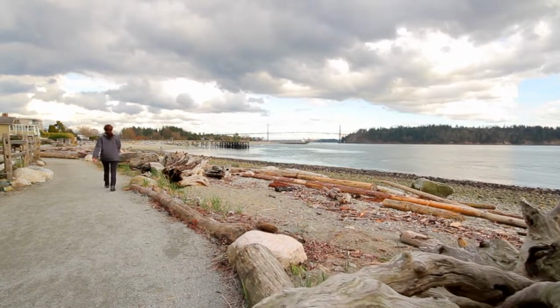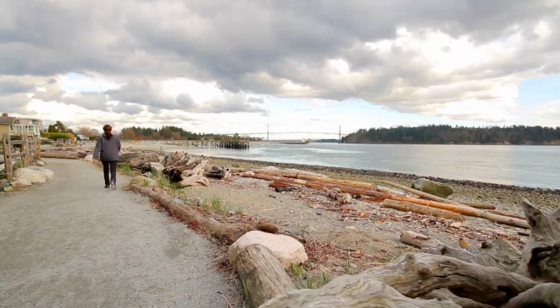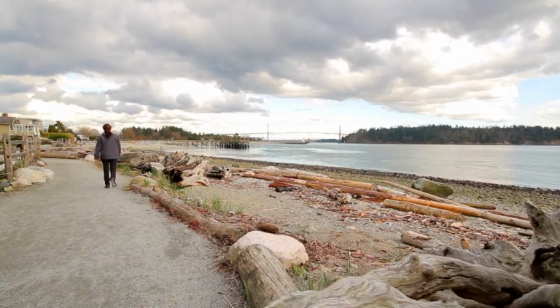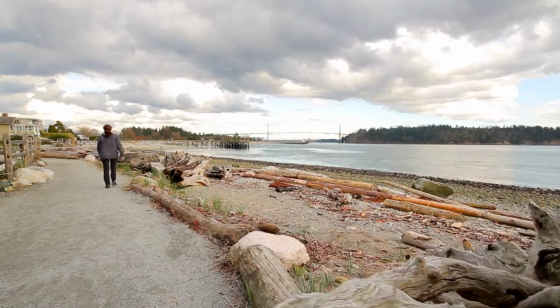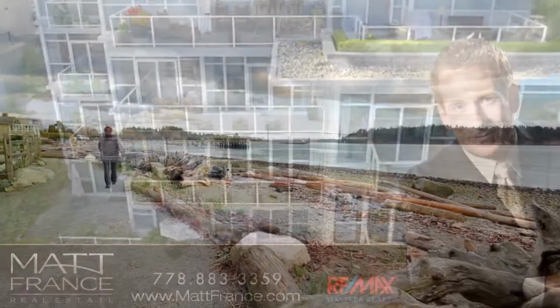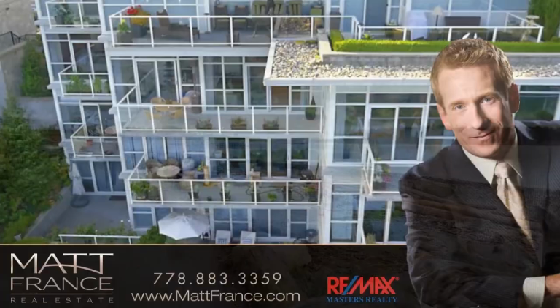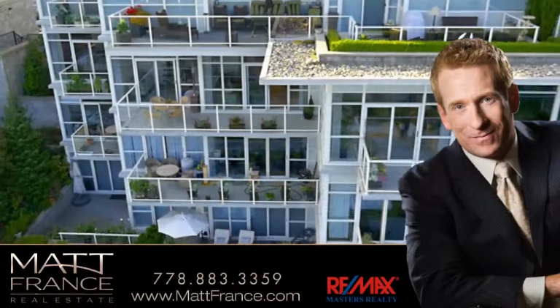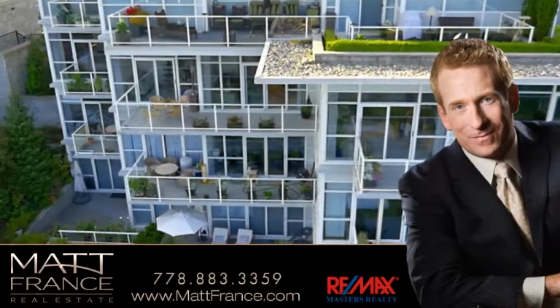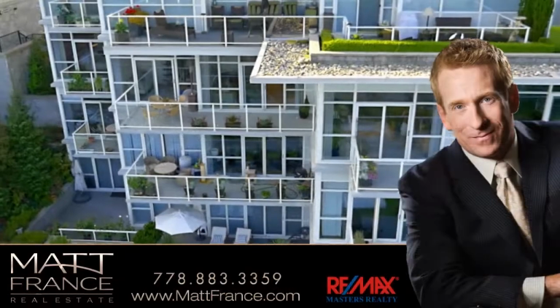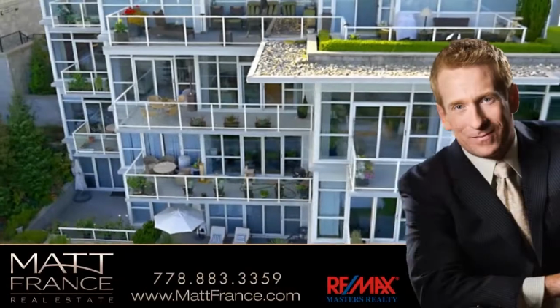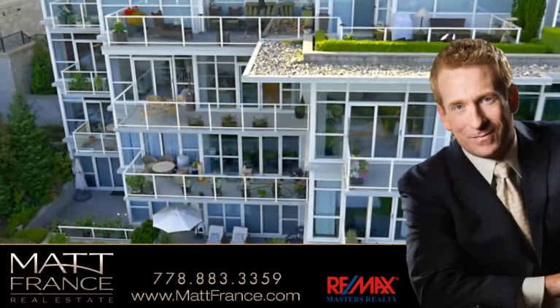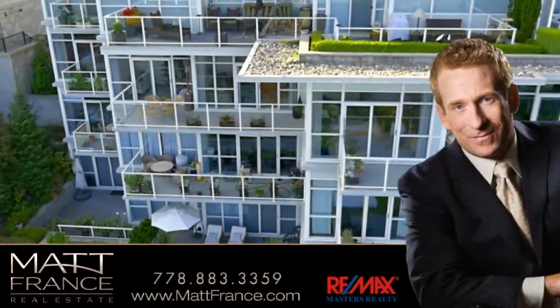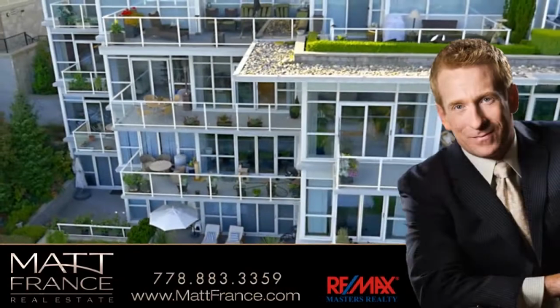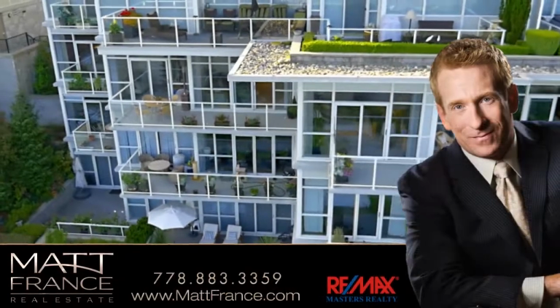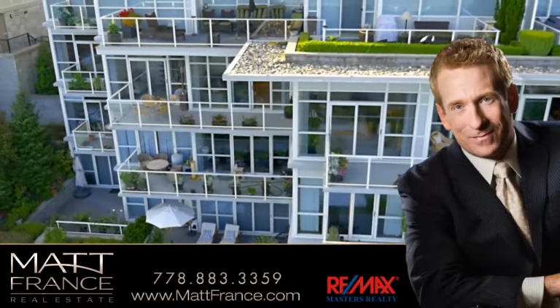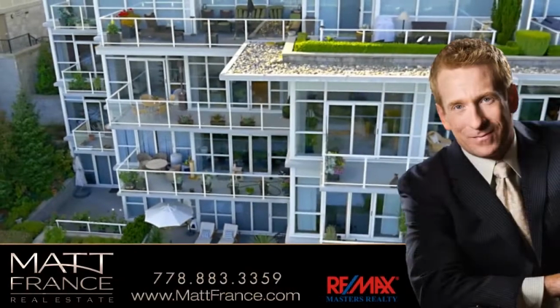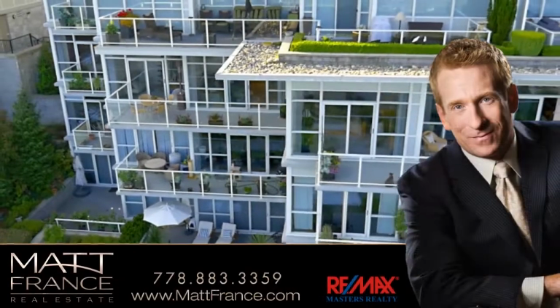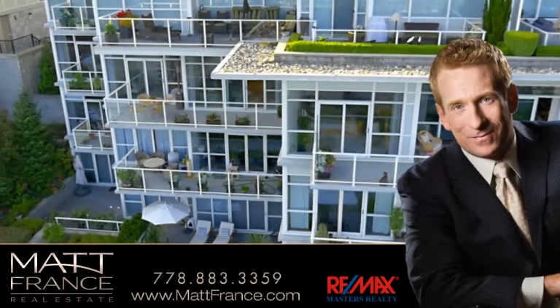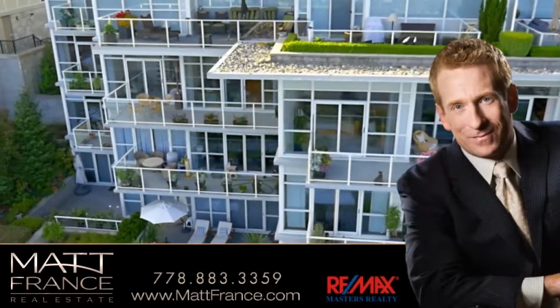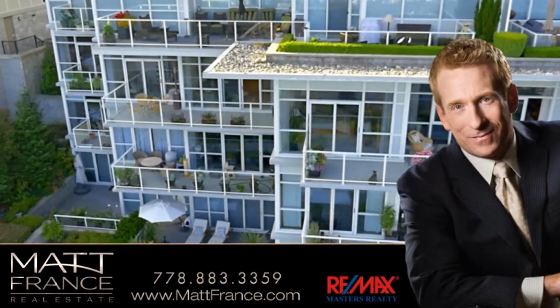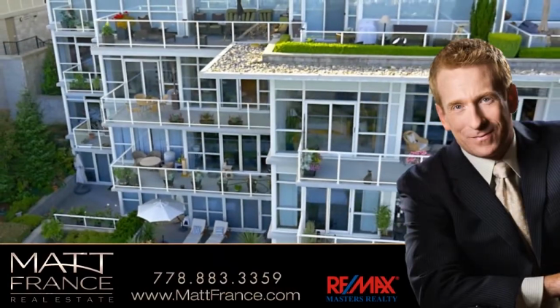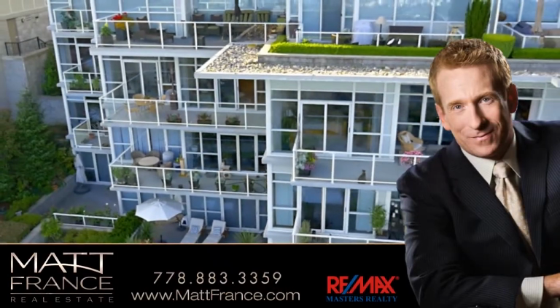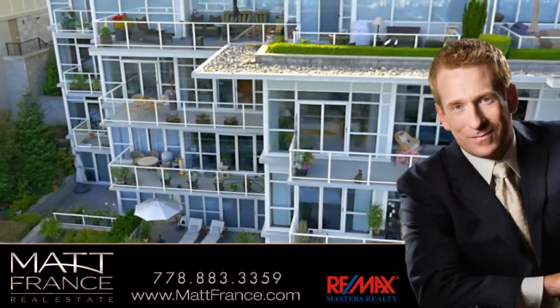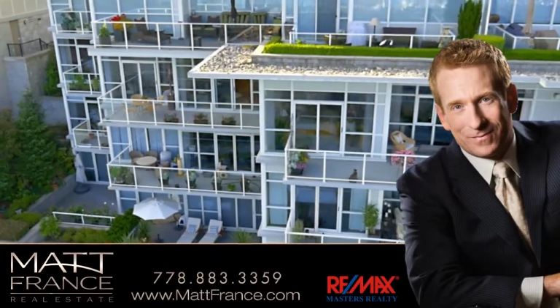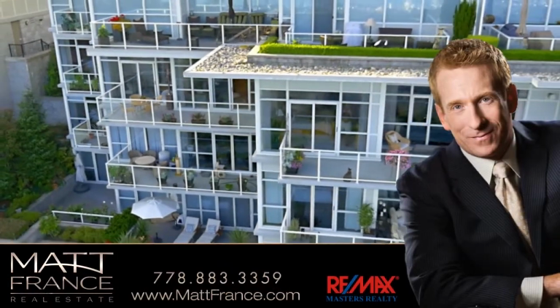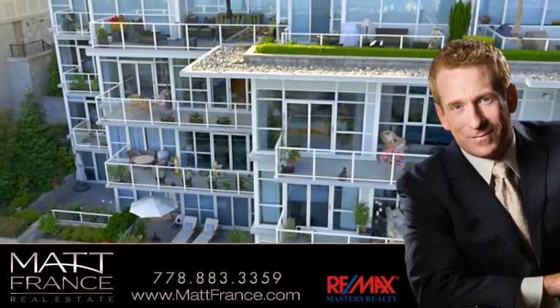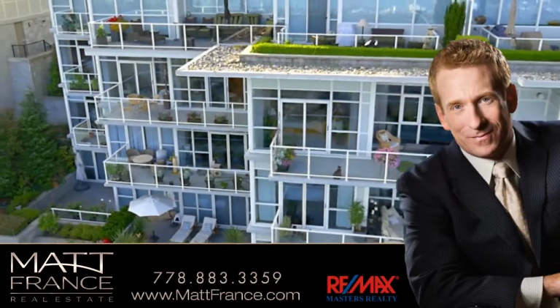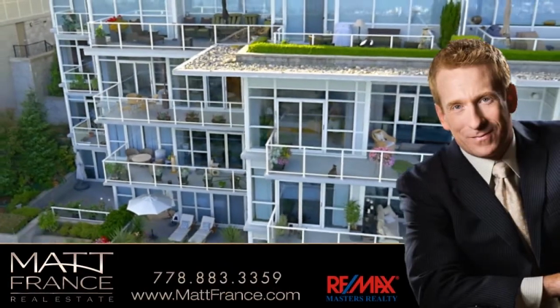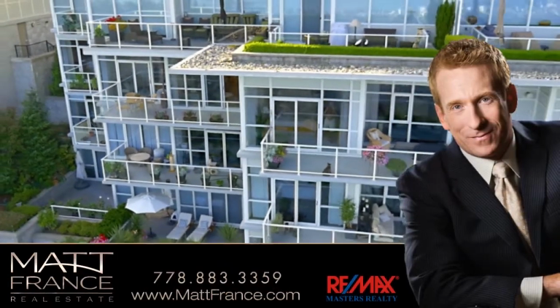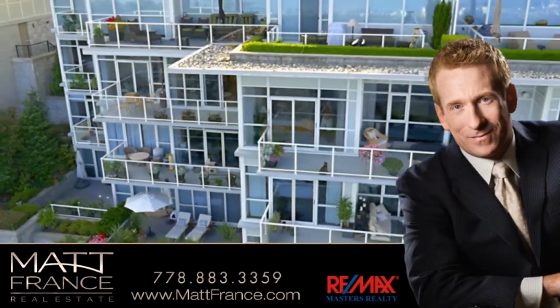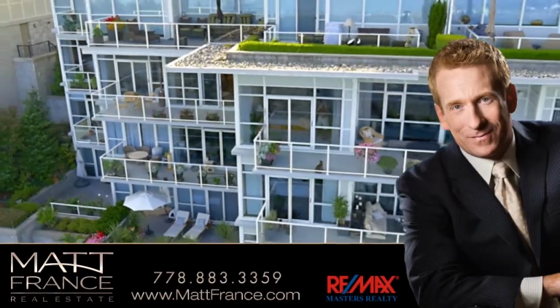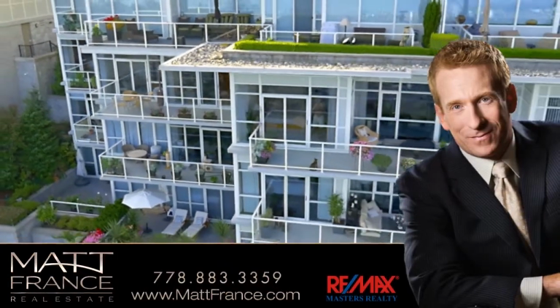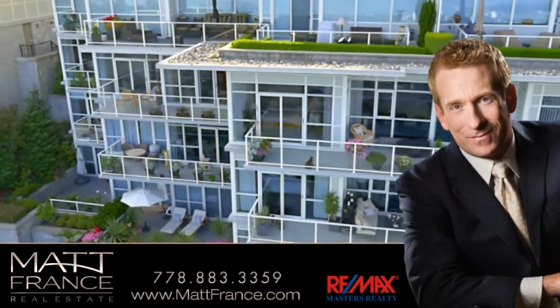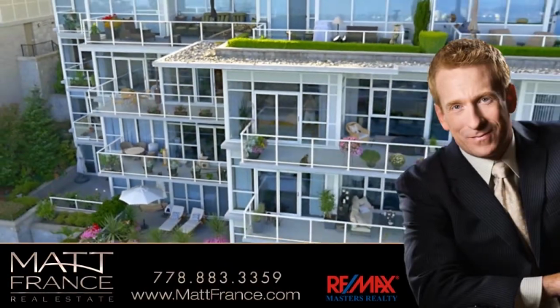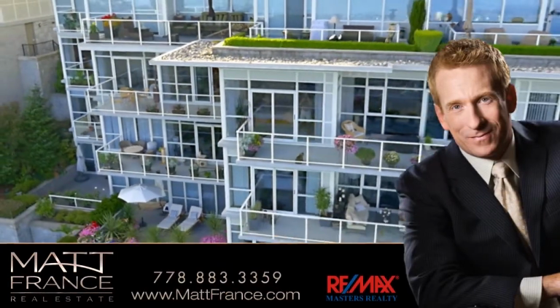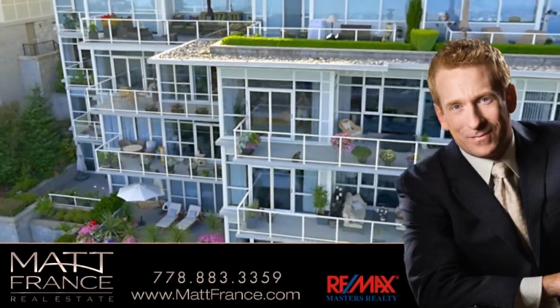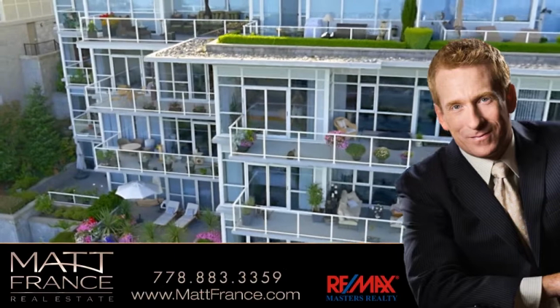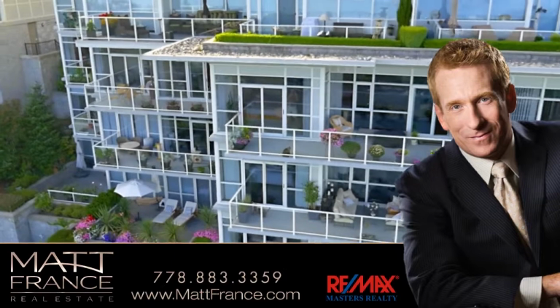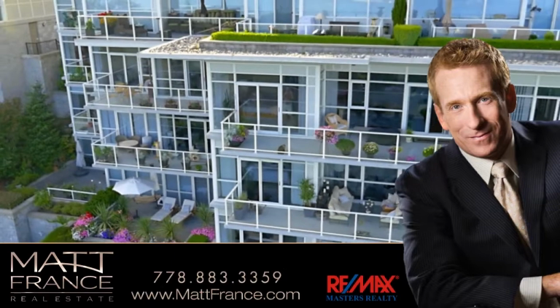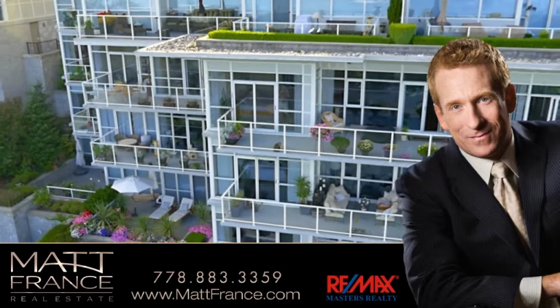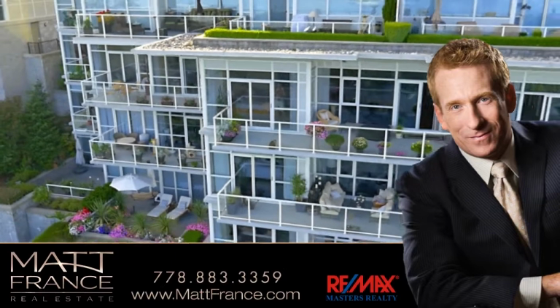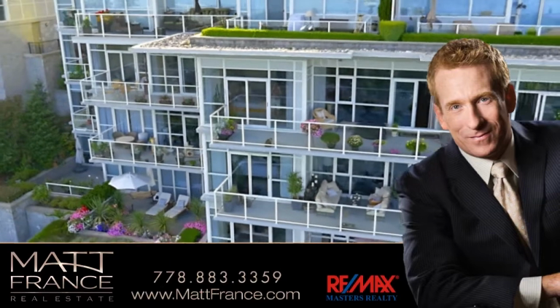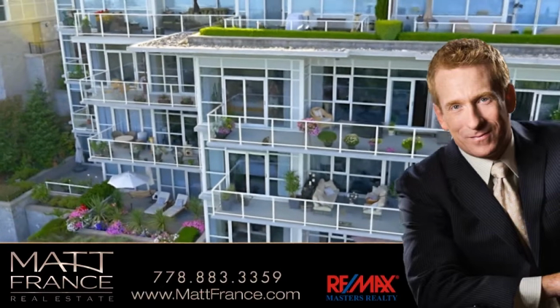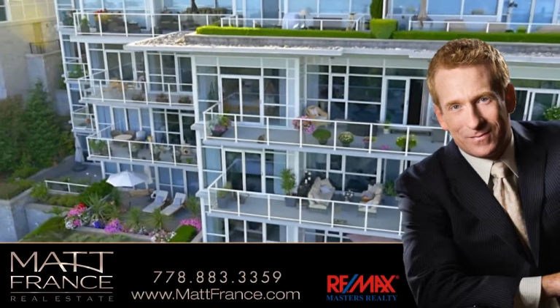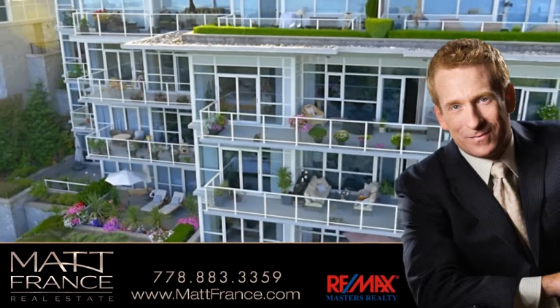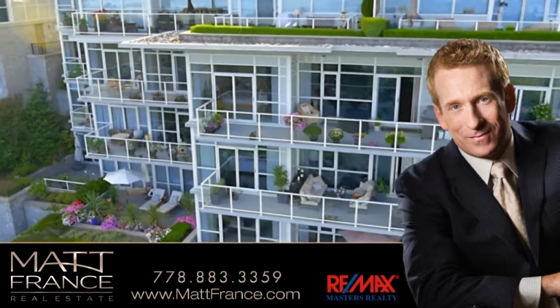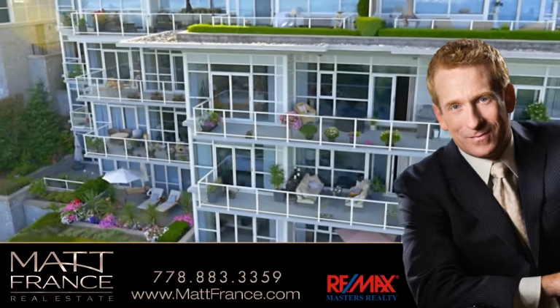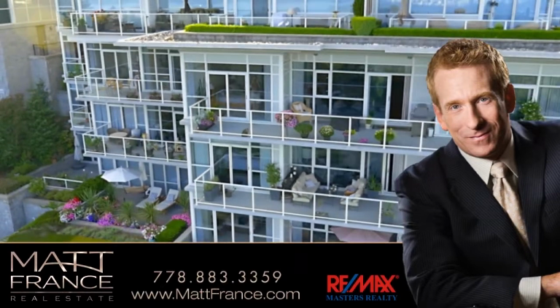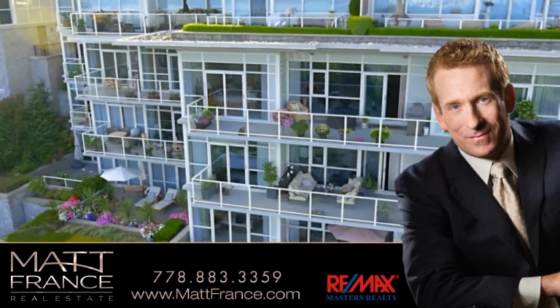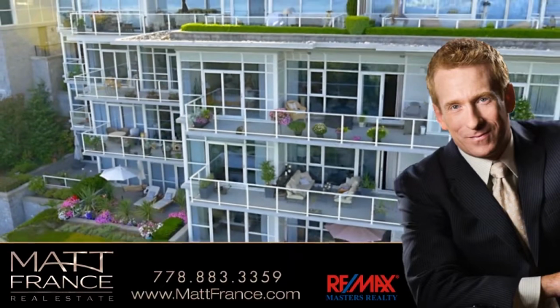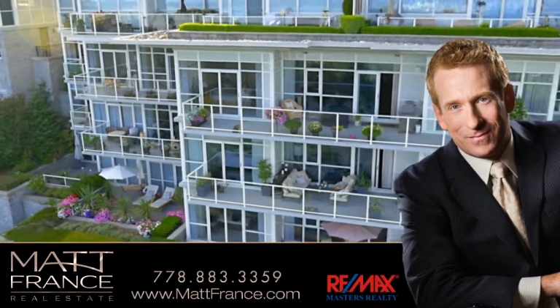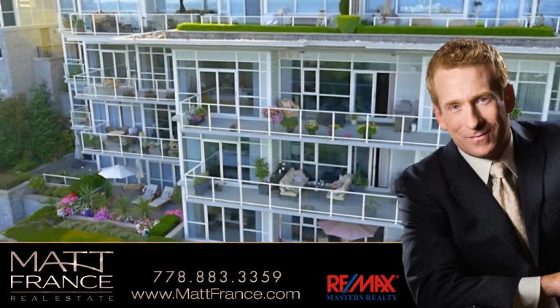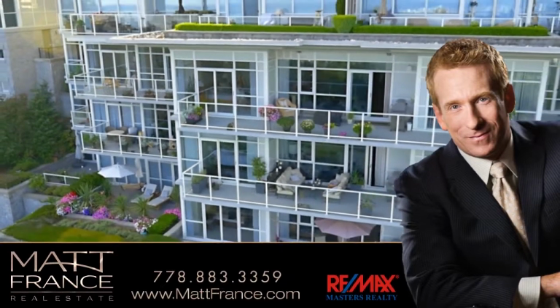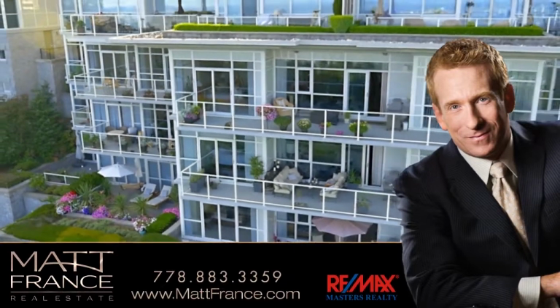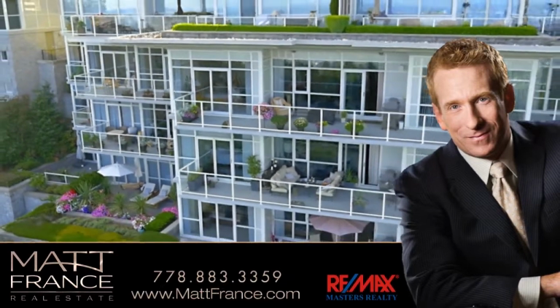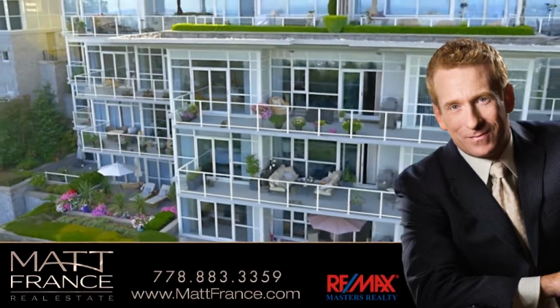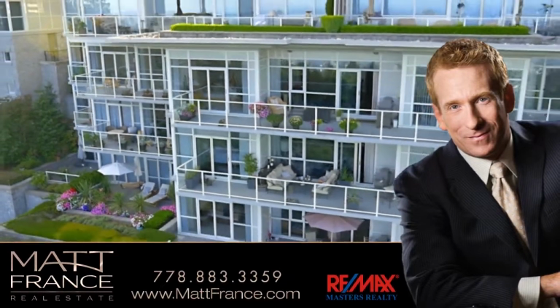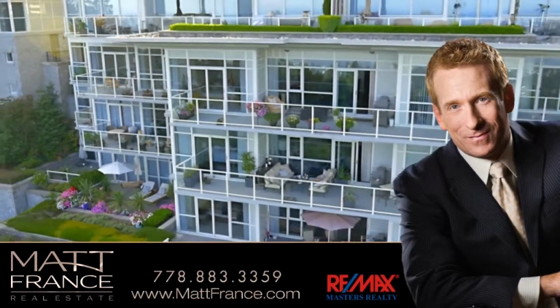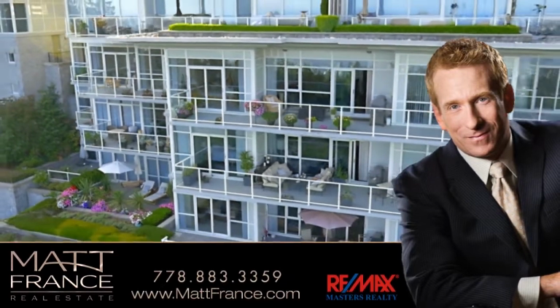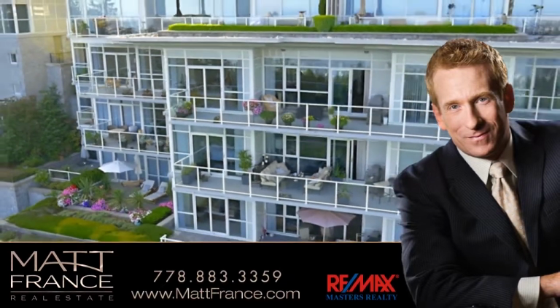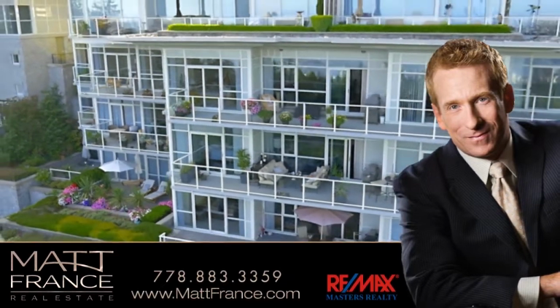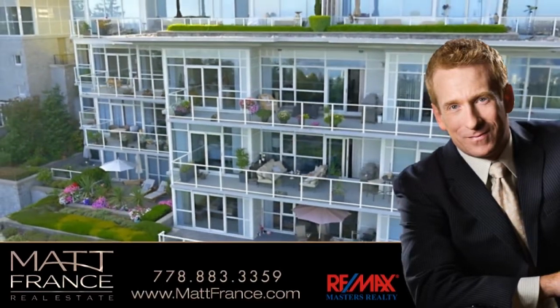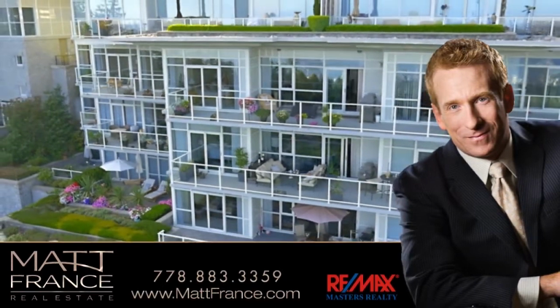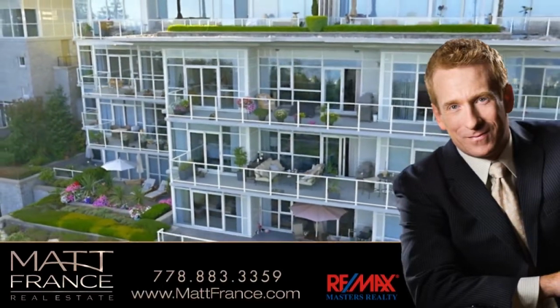For your chance to own one of West Vancouver's luxury condominium homes, or if you'd like to find out more, please contact Matt France.